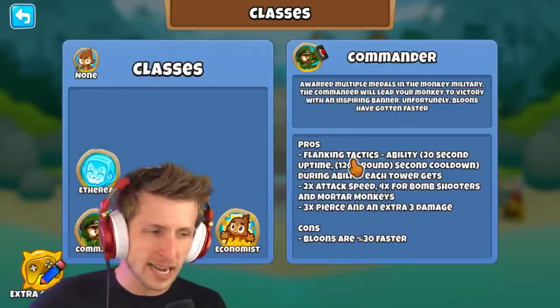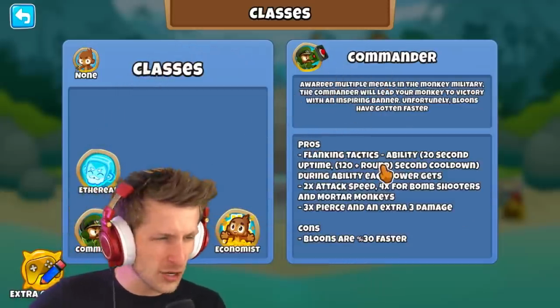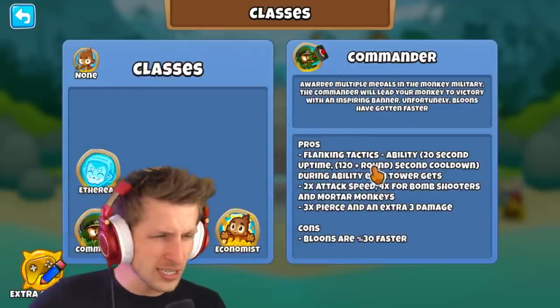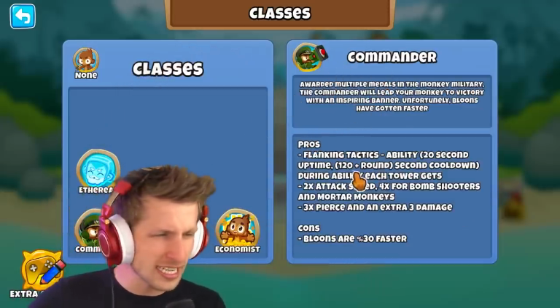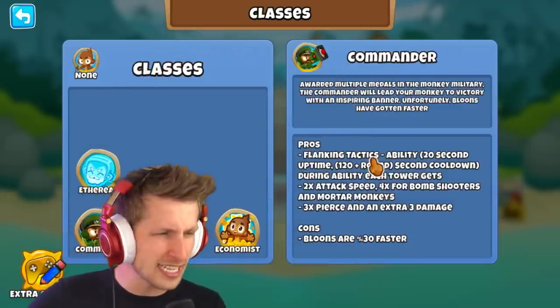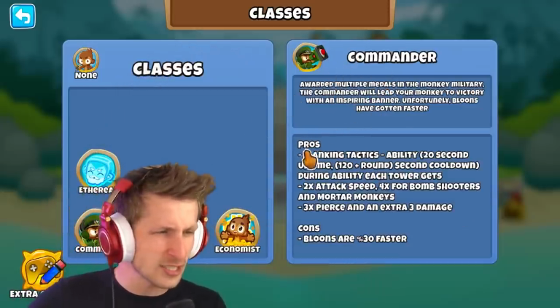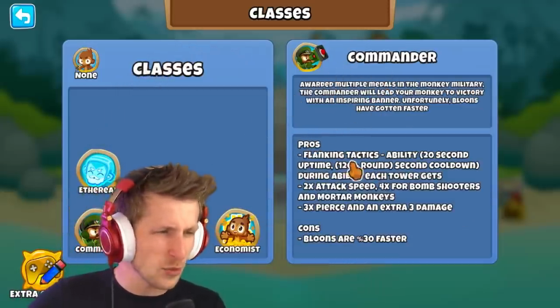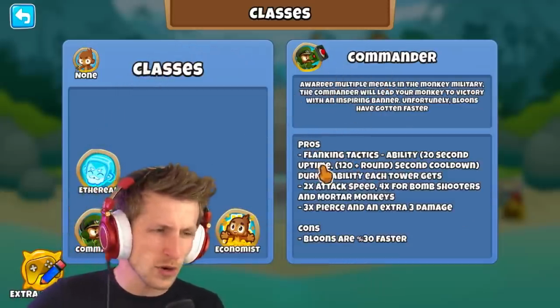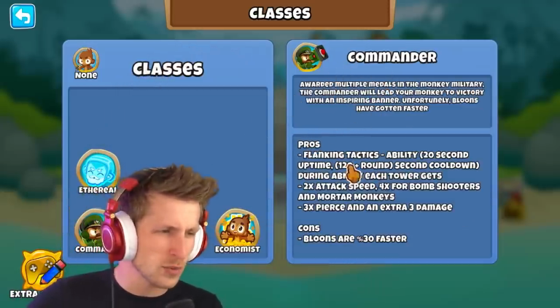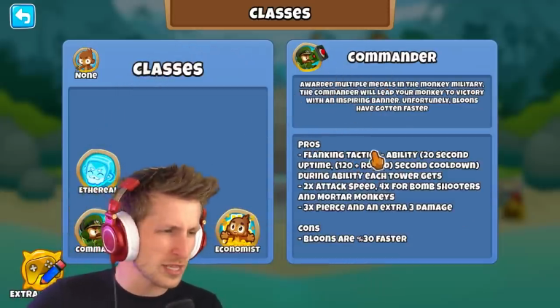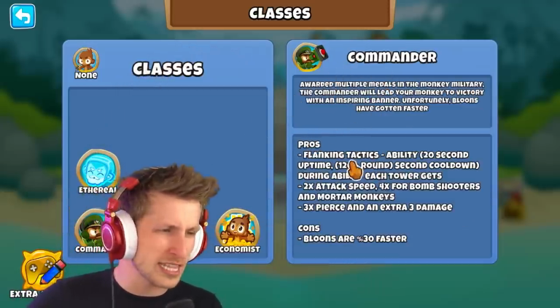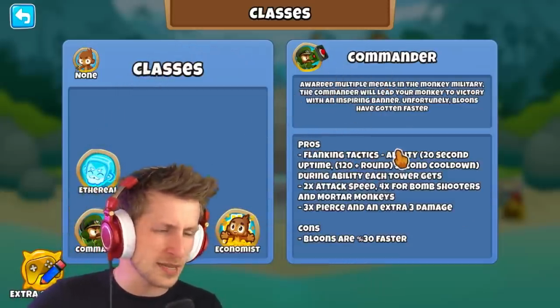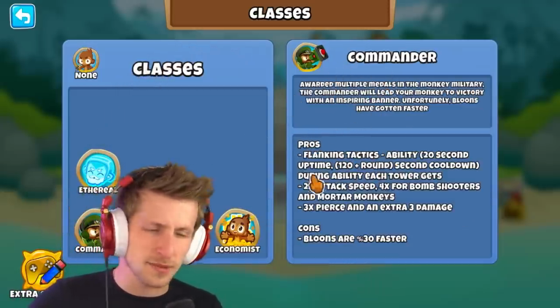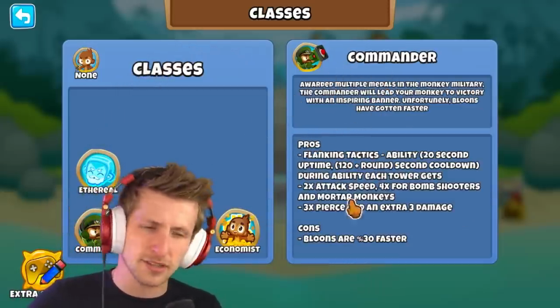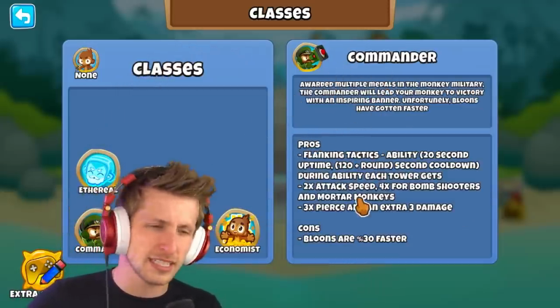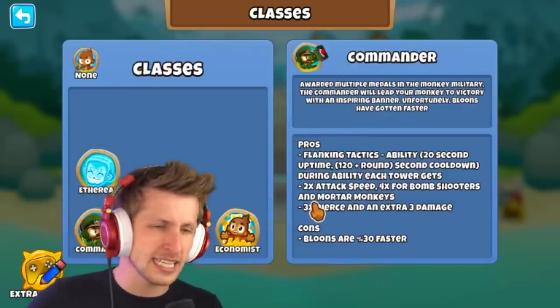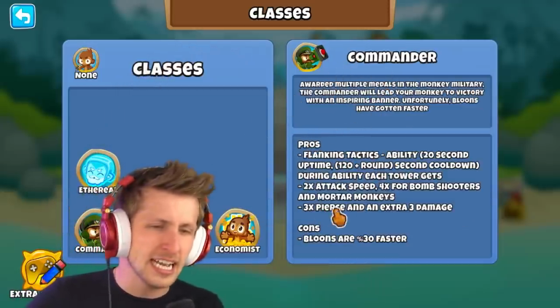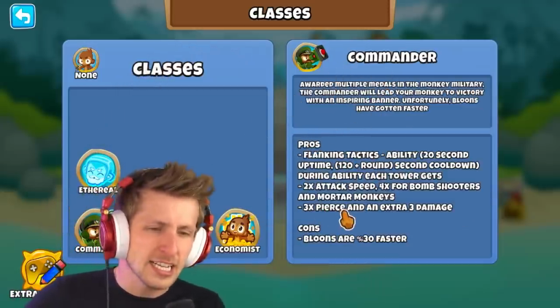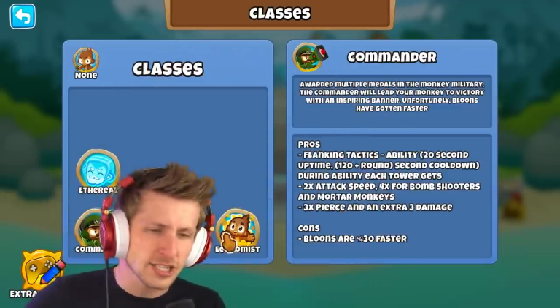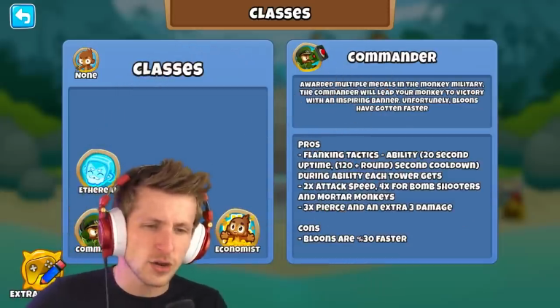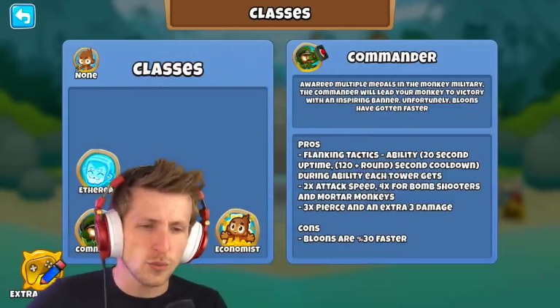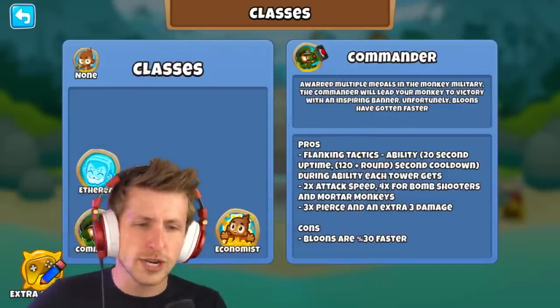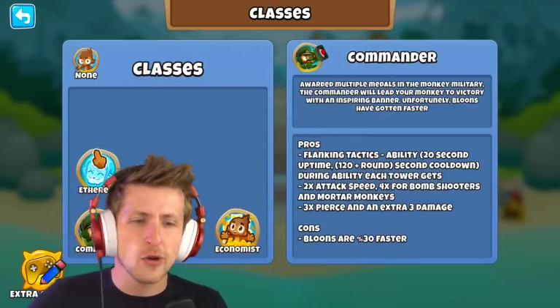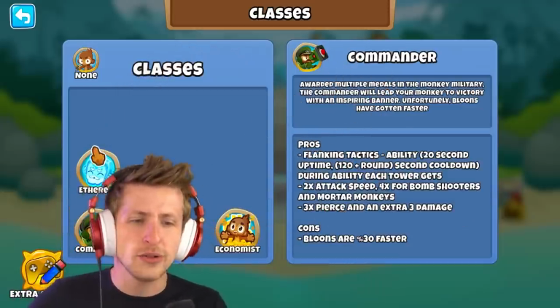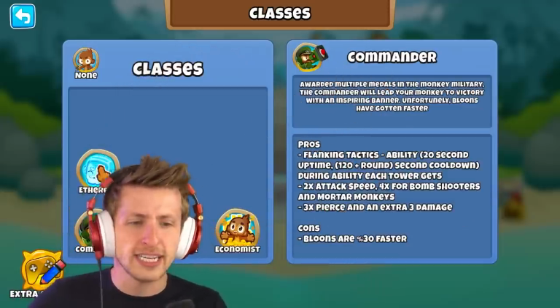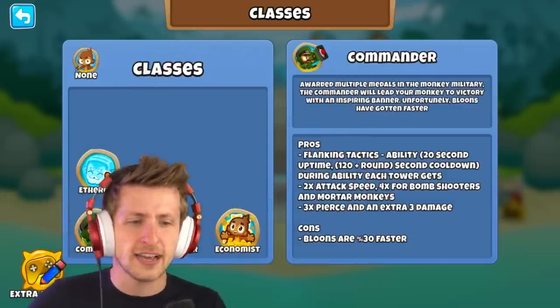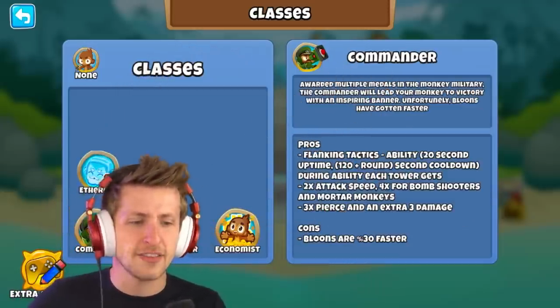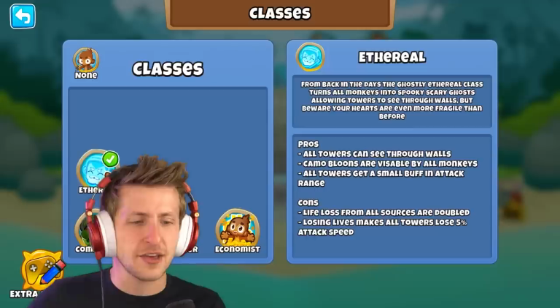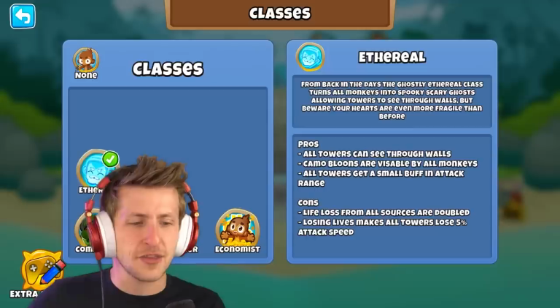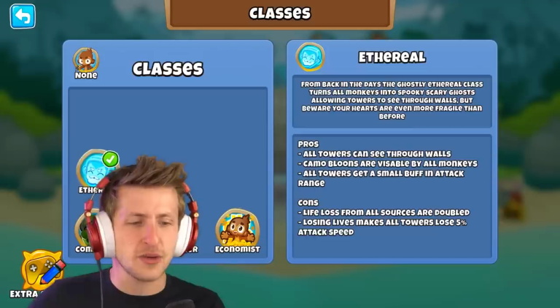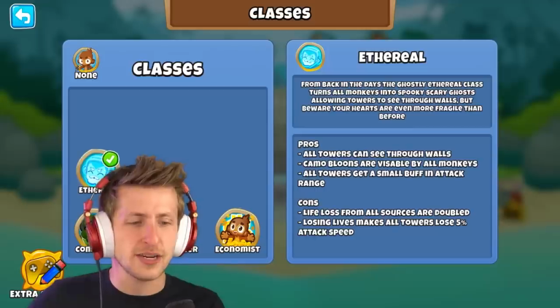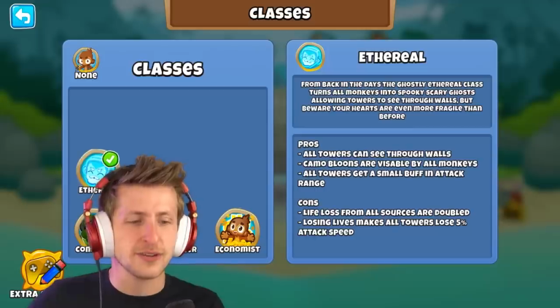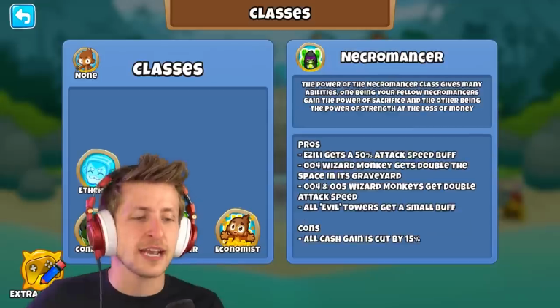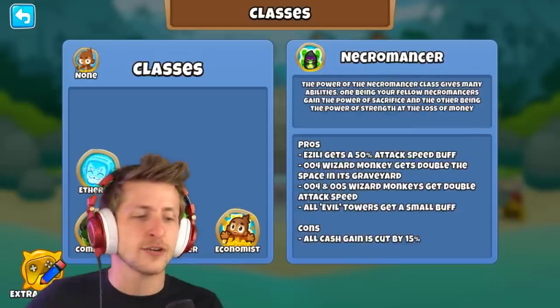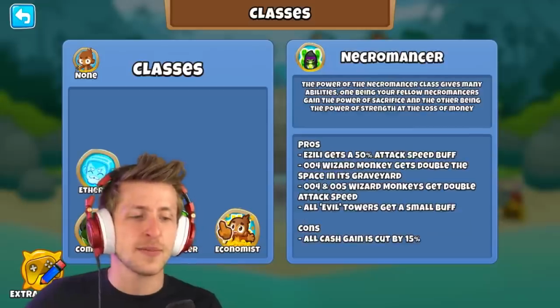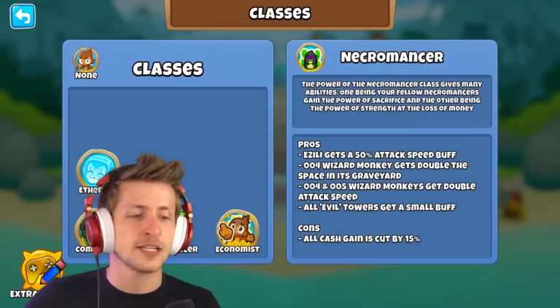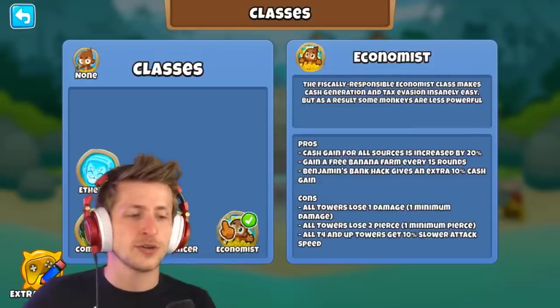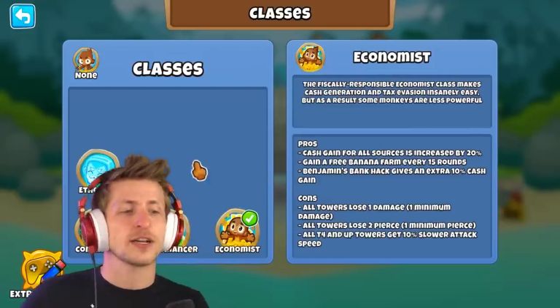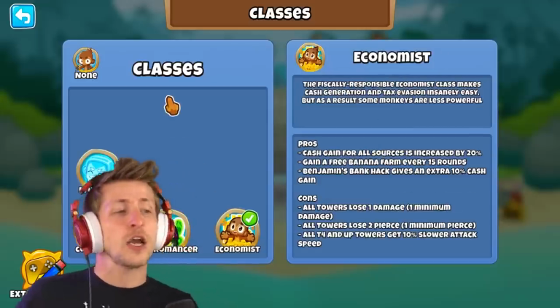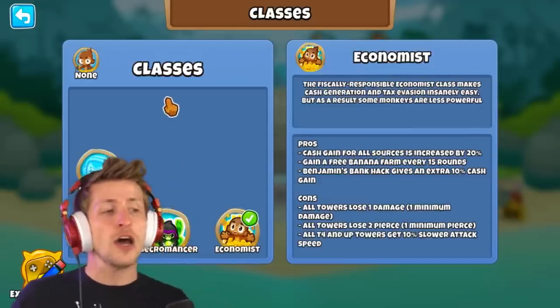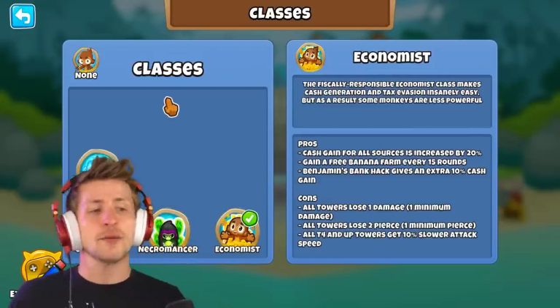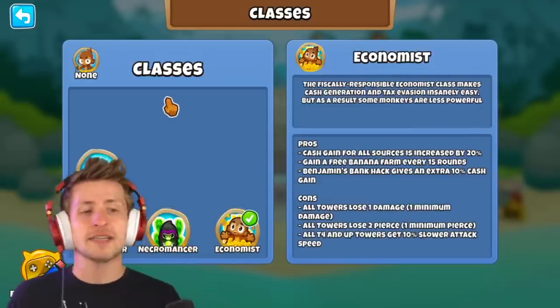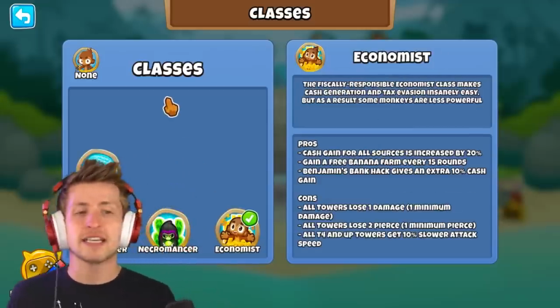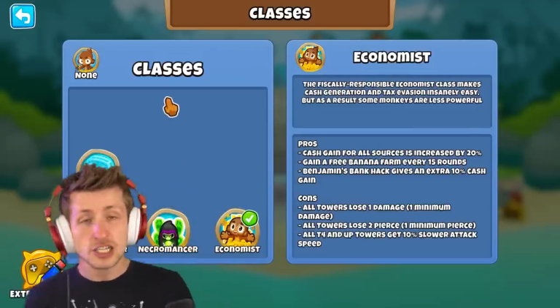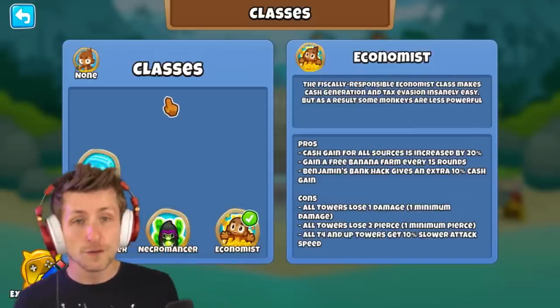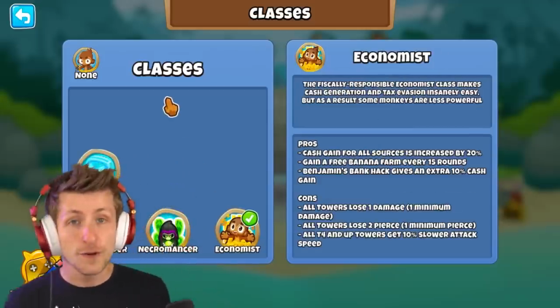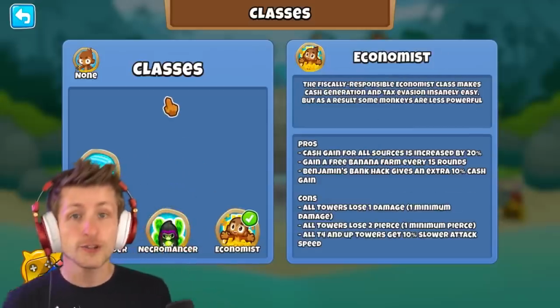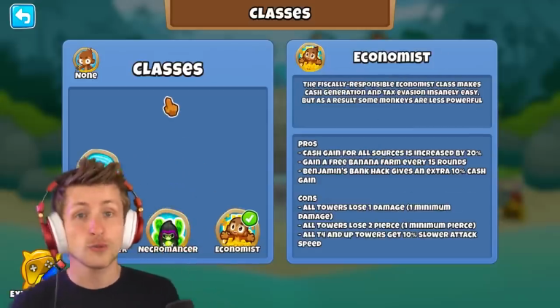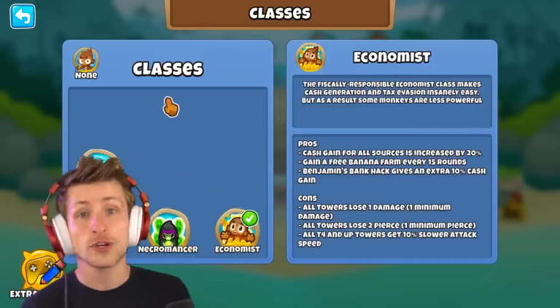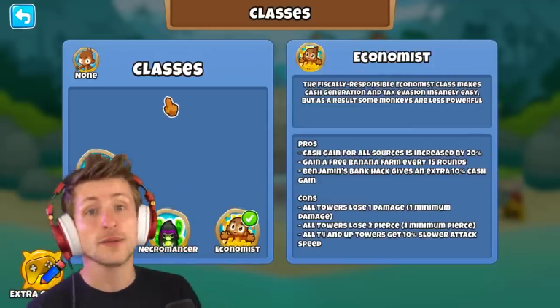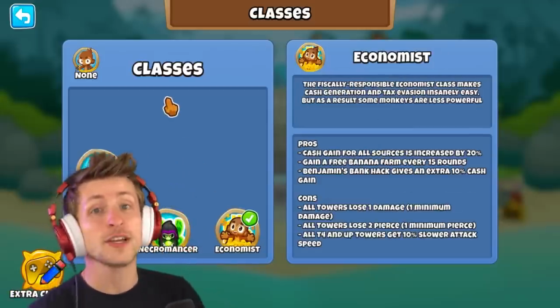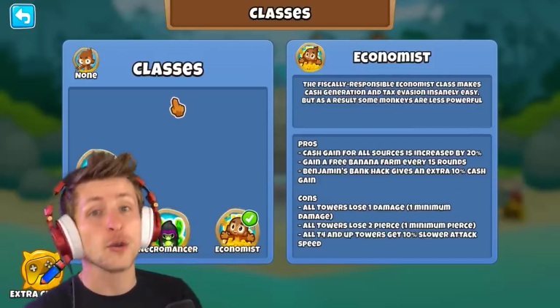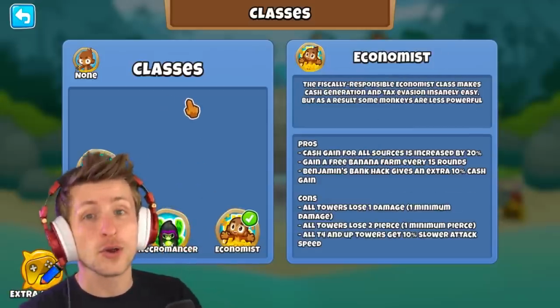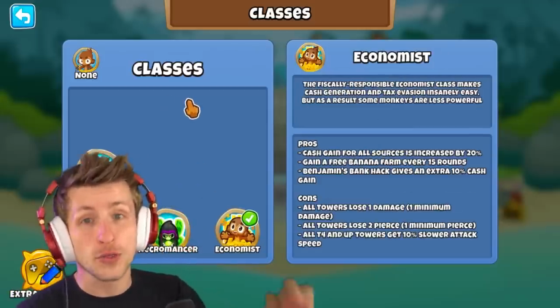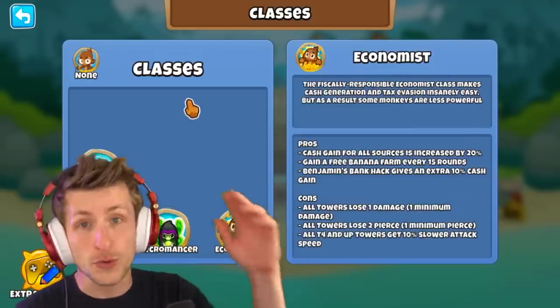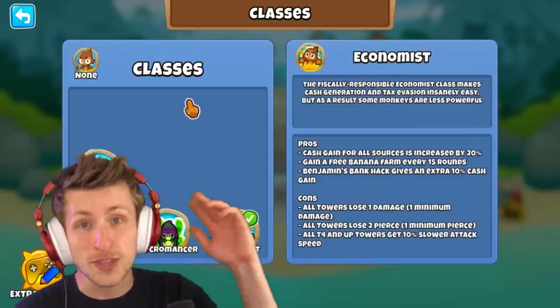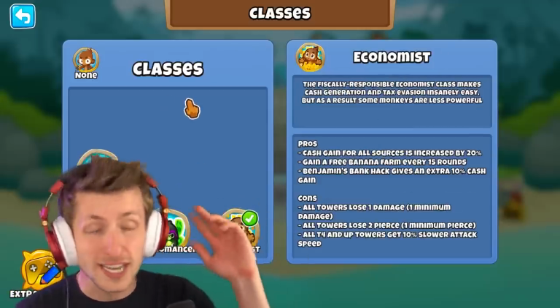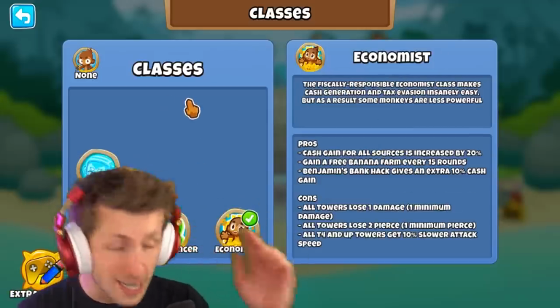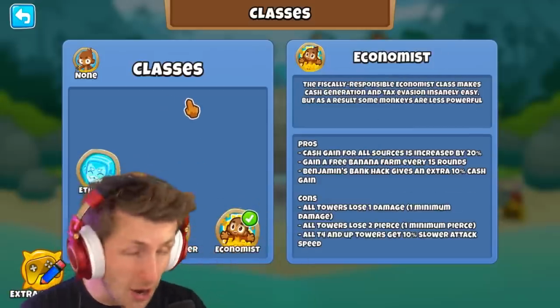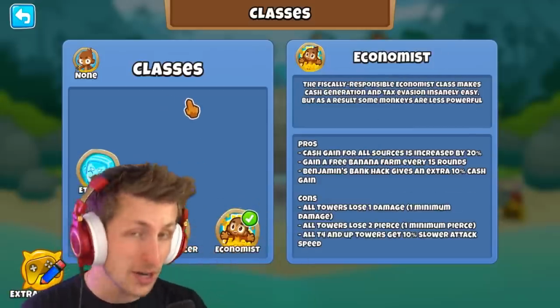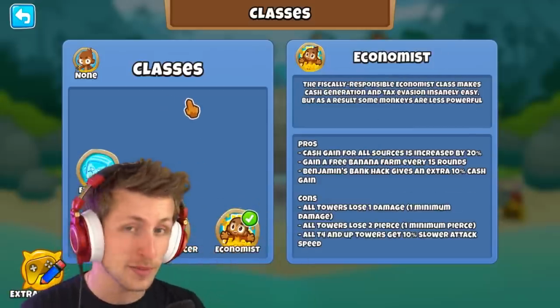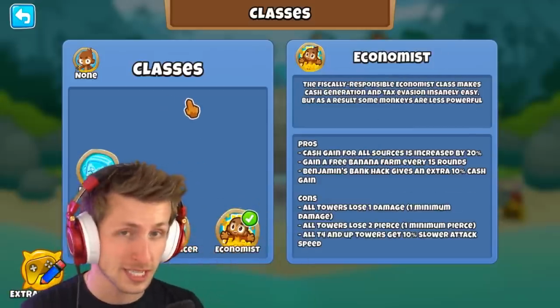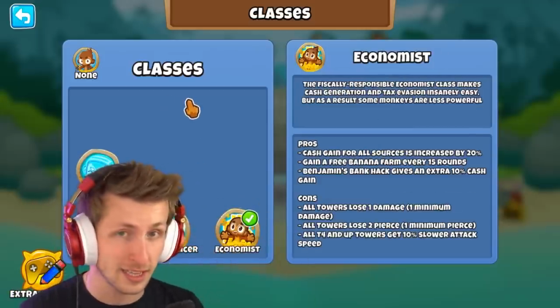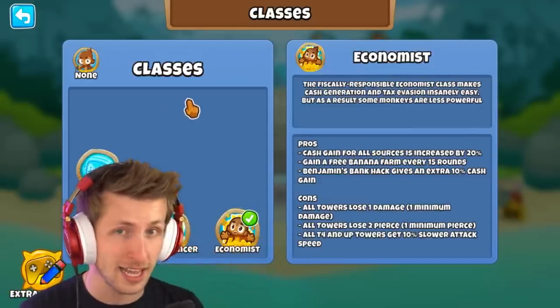I couldn't get the Commander class to work with the ability, so we only have the Ethereal, Necromancer, and Economist. First, we're going to be going through the Economist class.